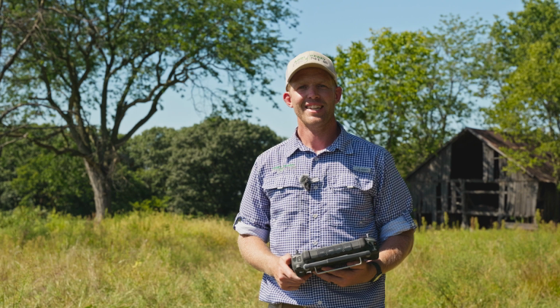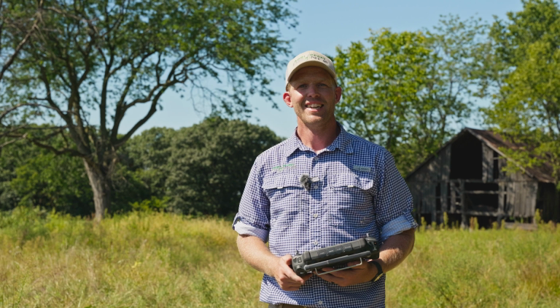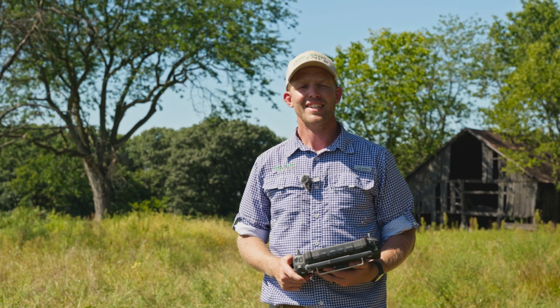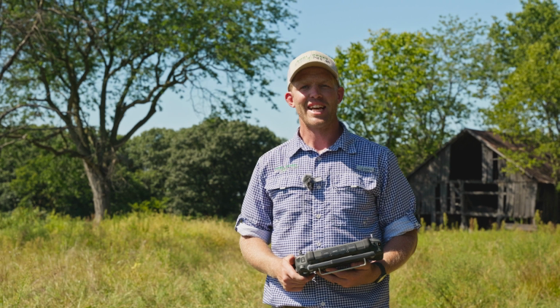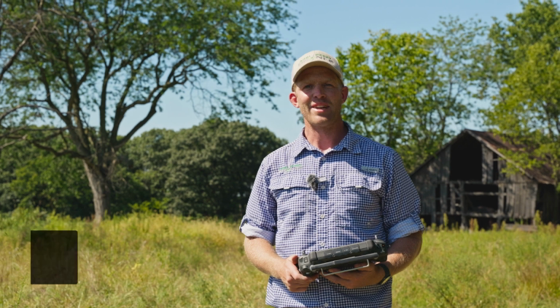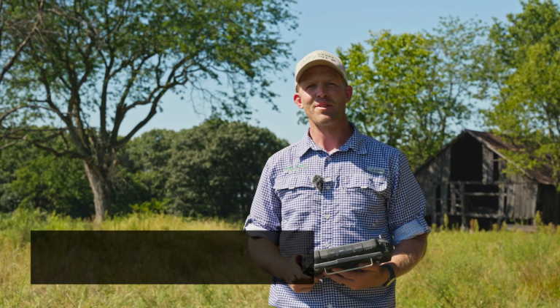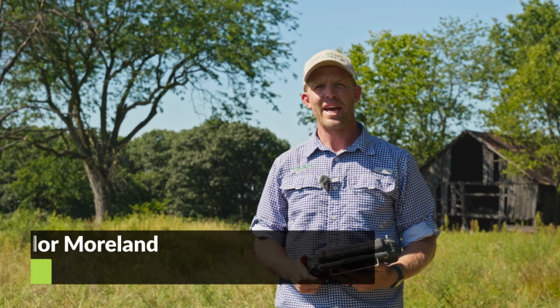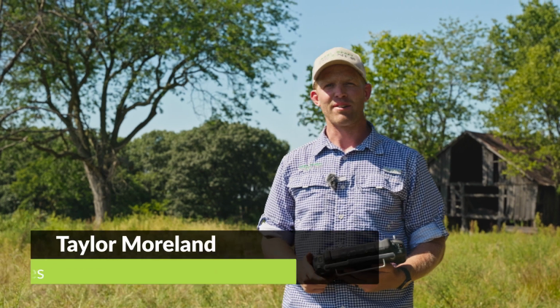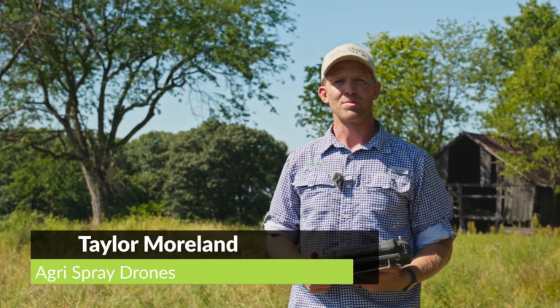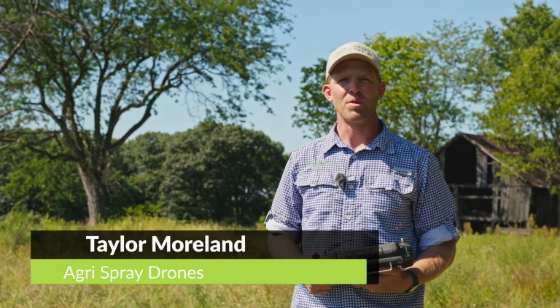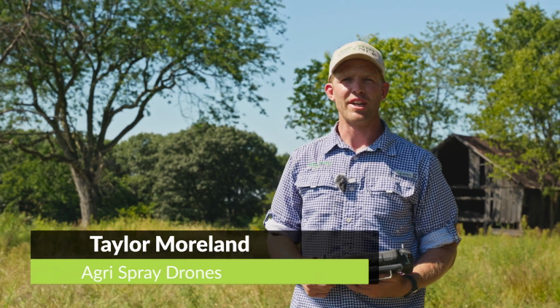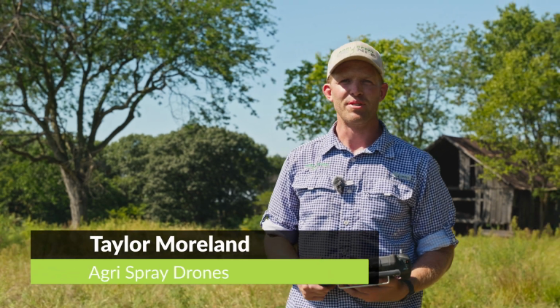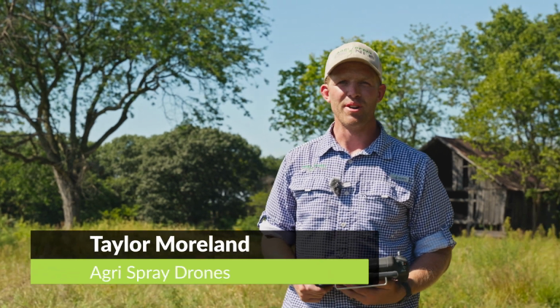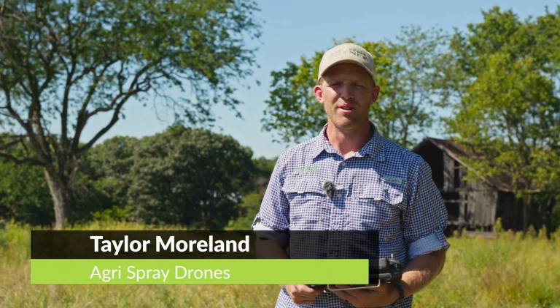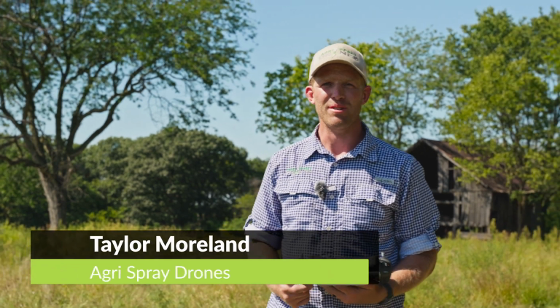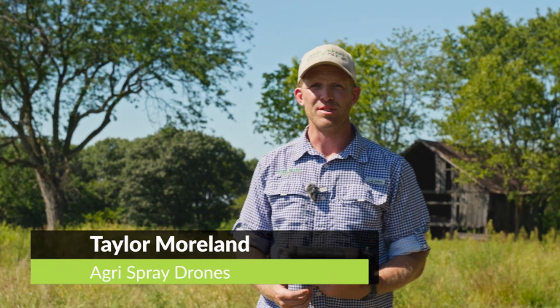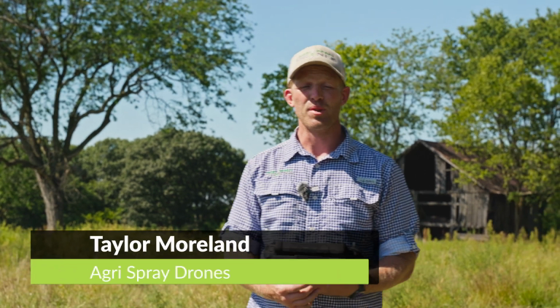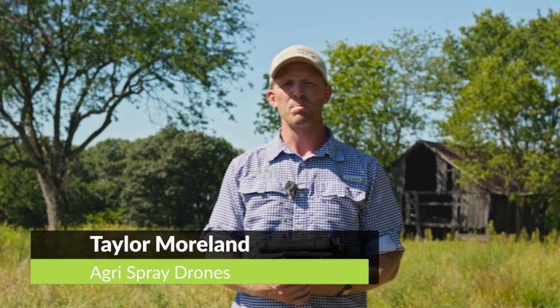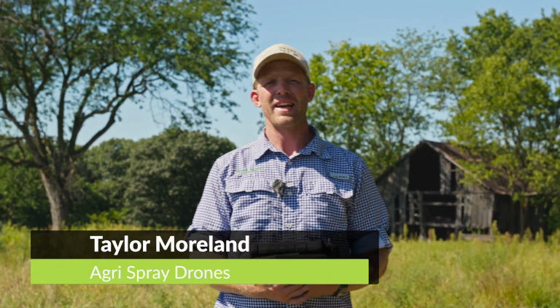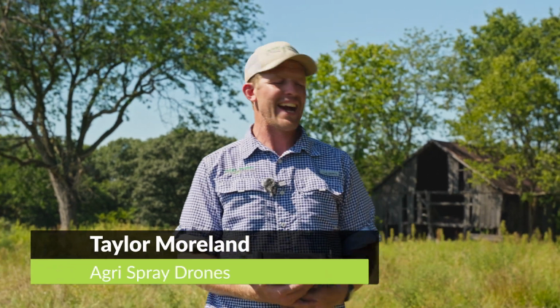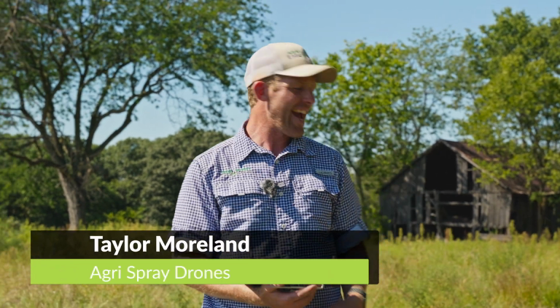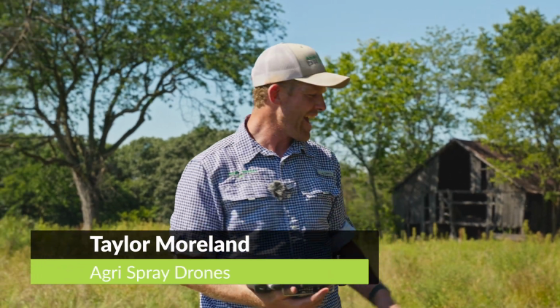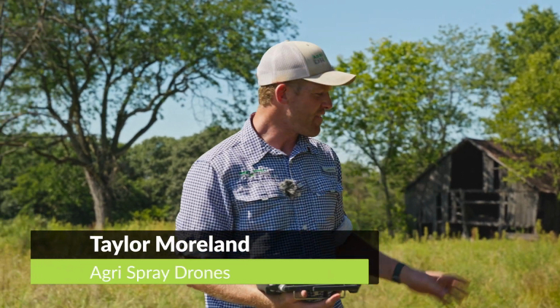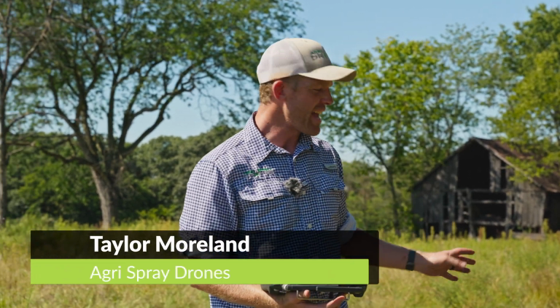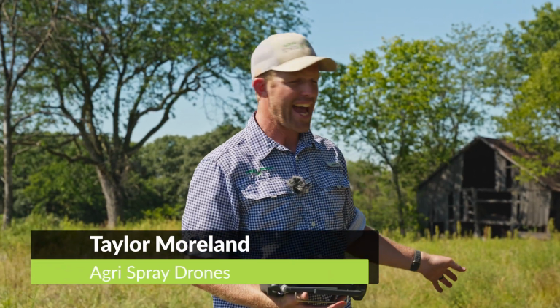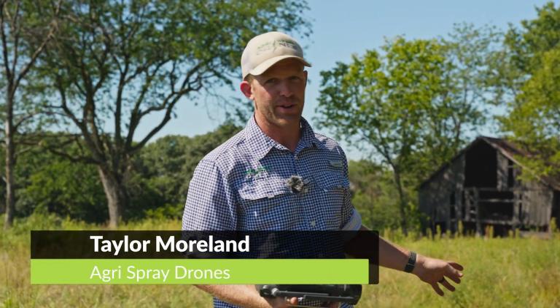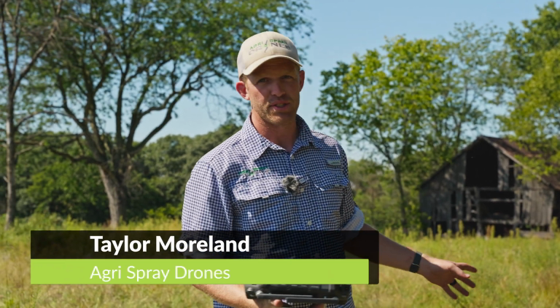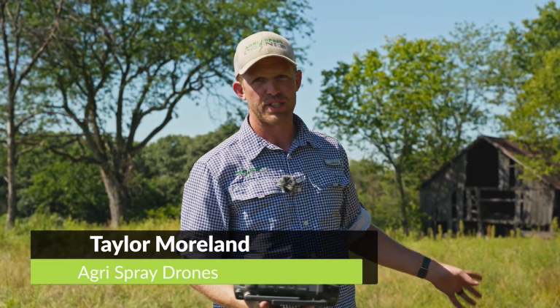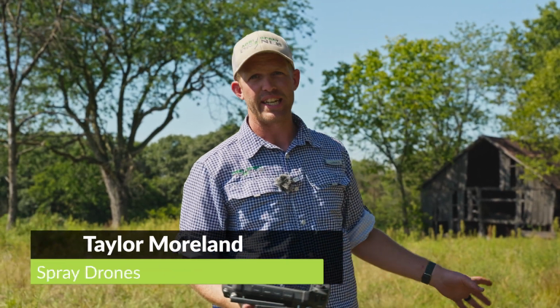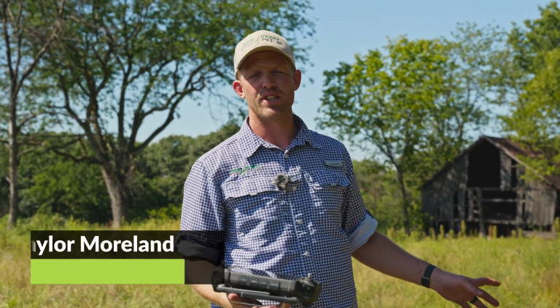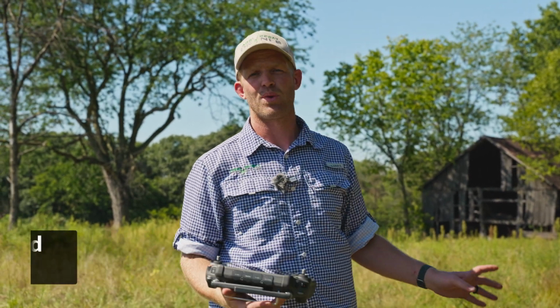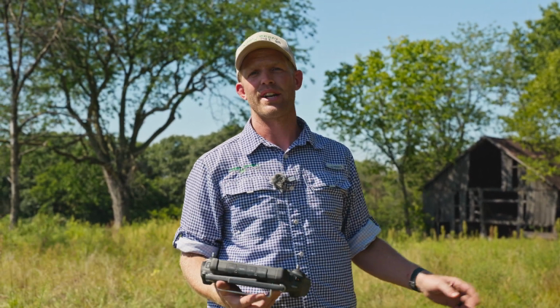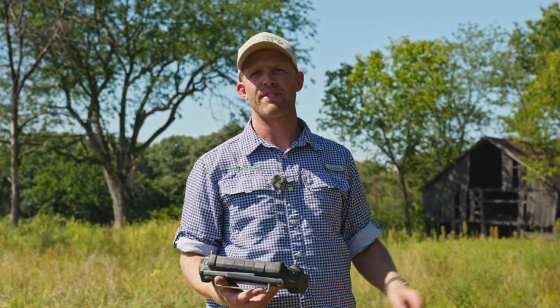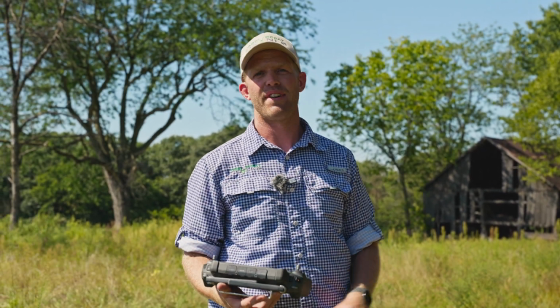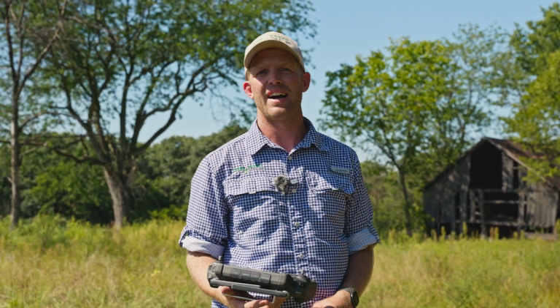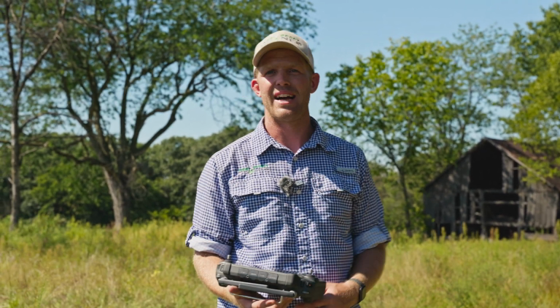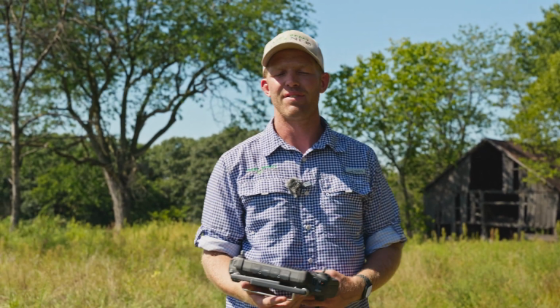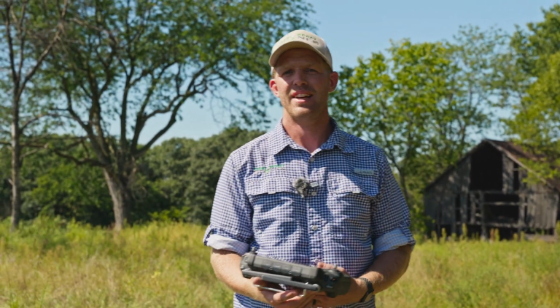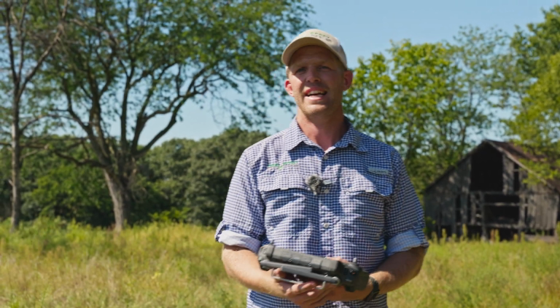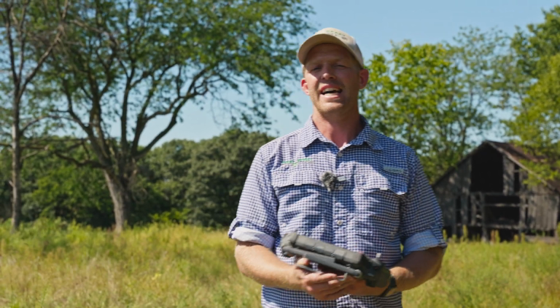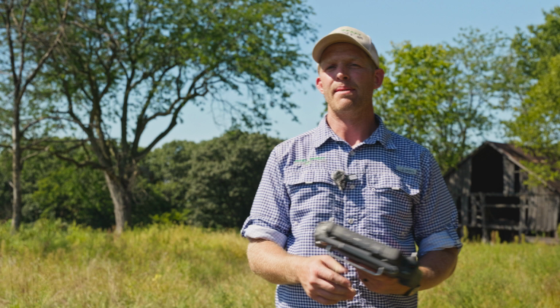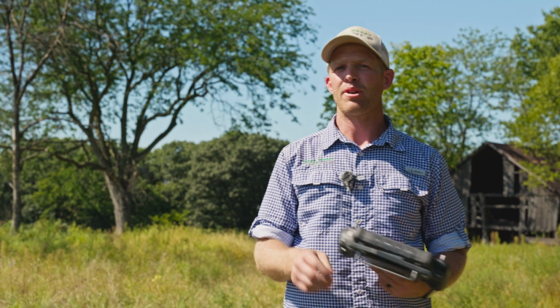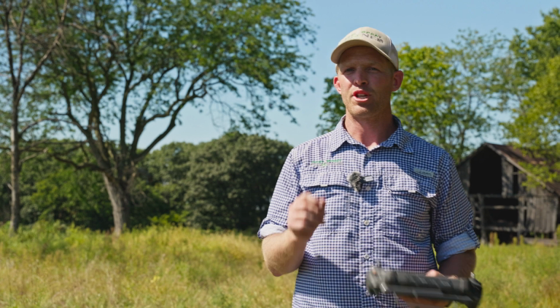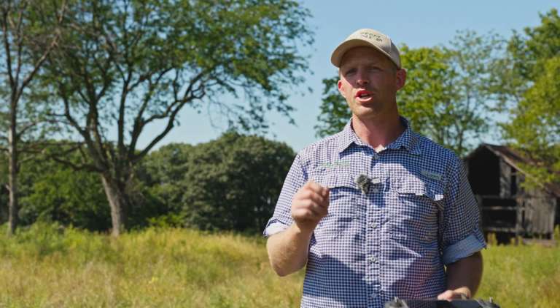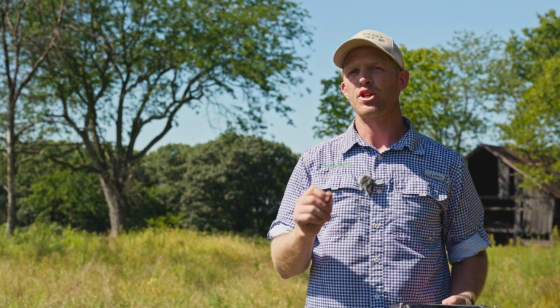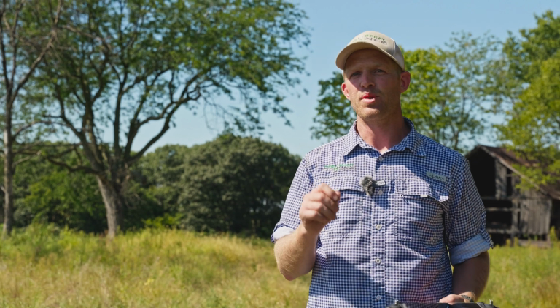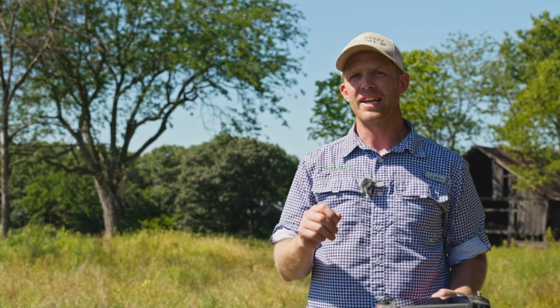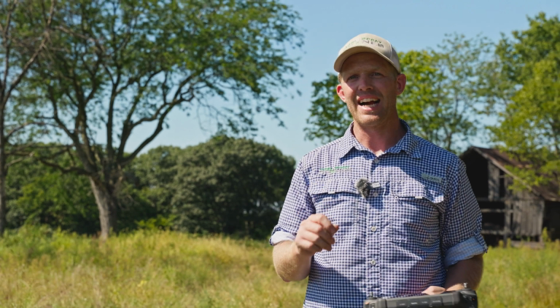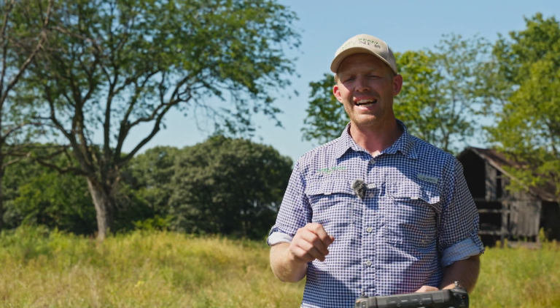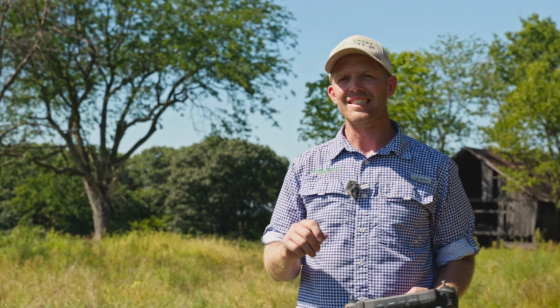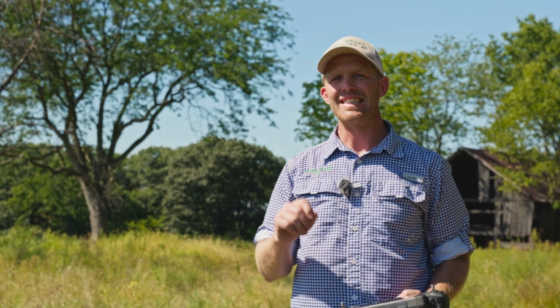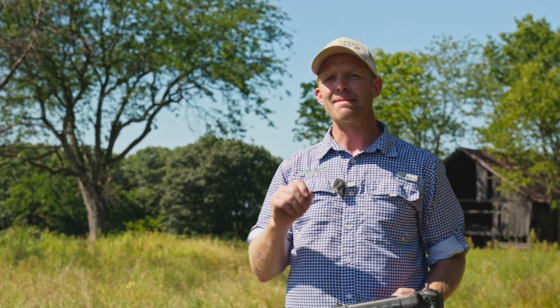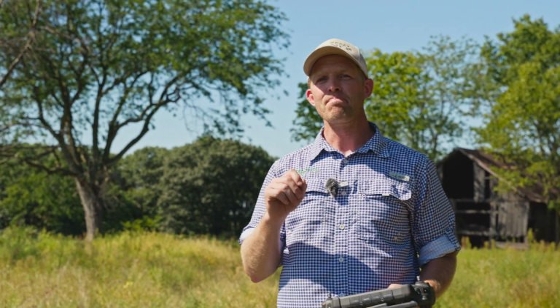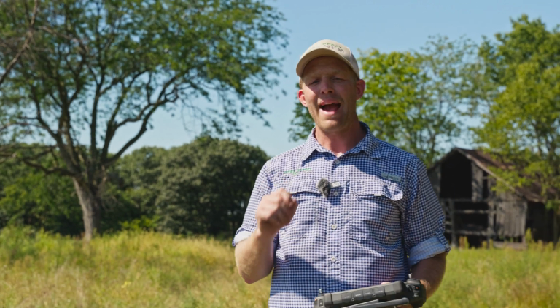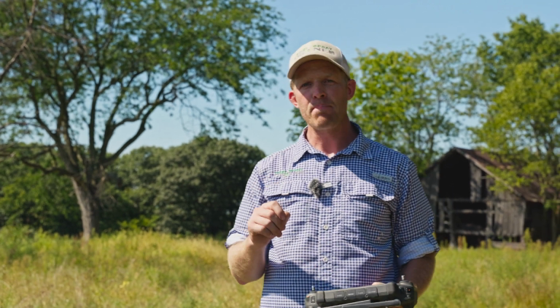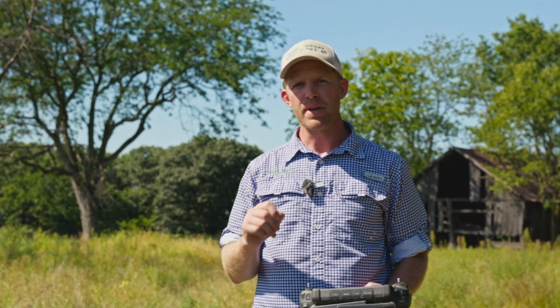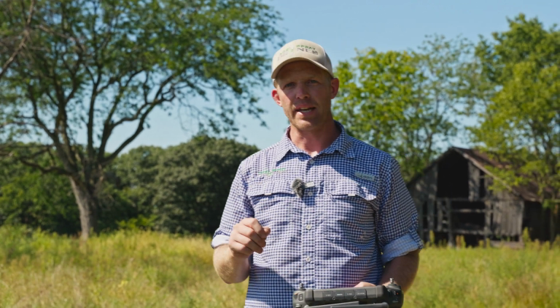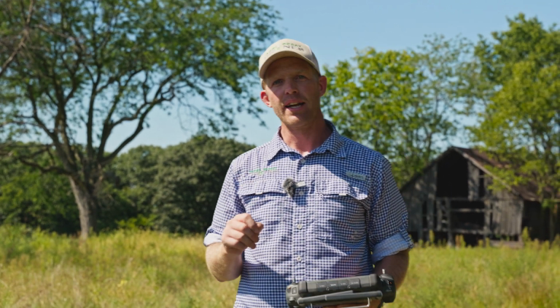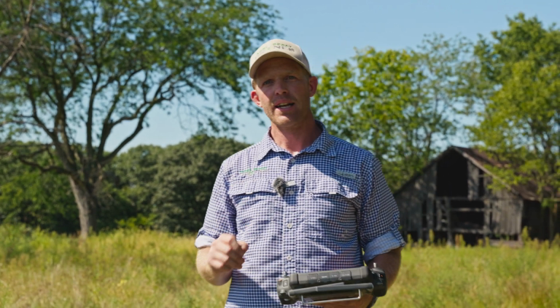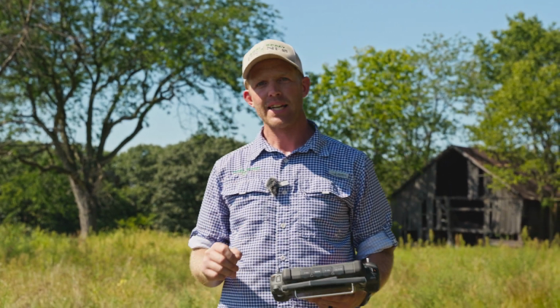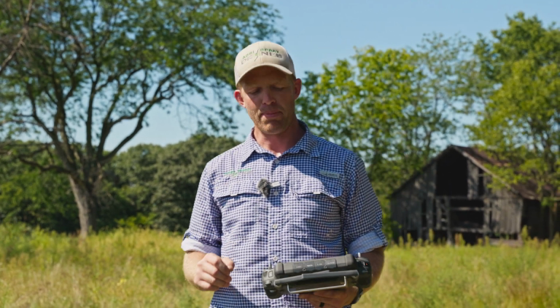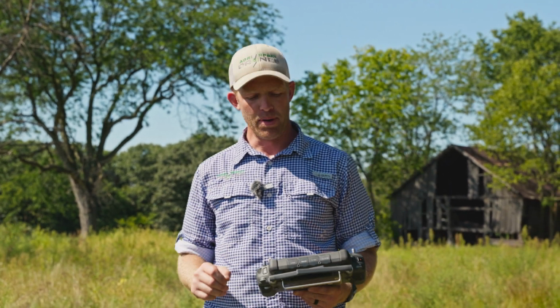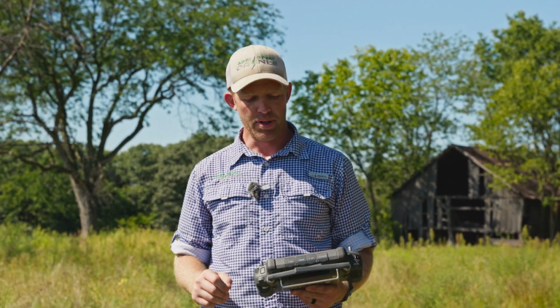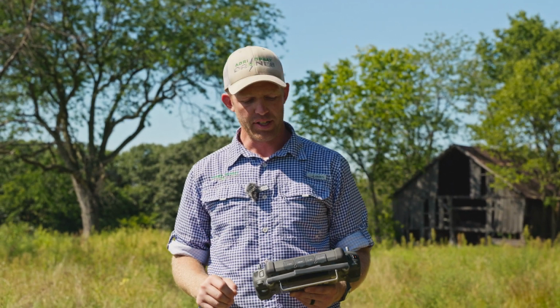Taylor here with Agris Spray Drones. With me I have the Agris T25. I'm going to show you guys the mapping capabilities.